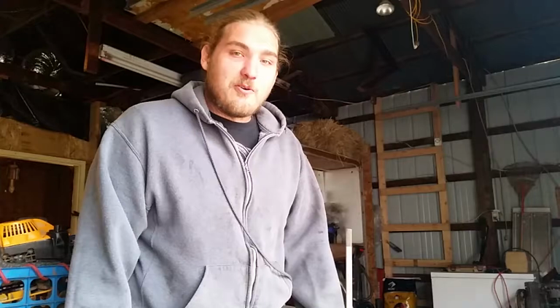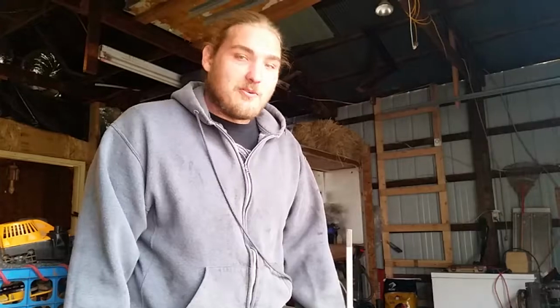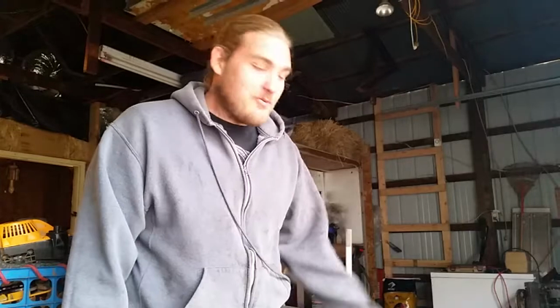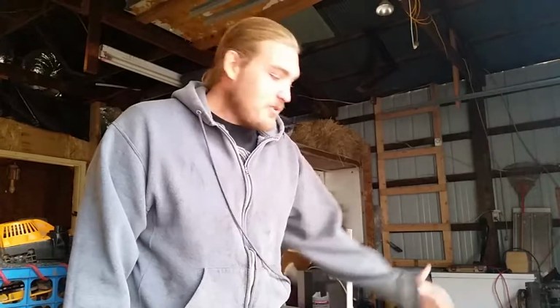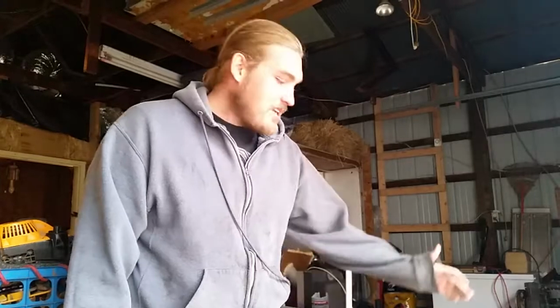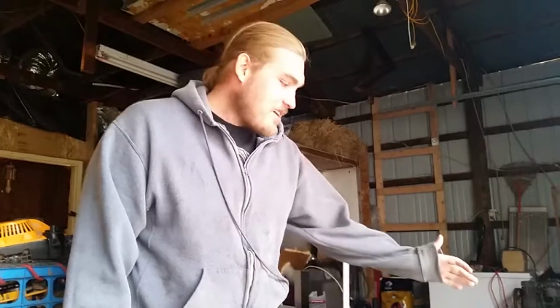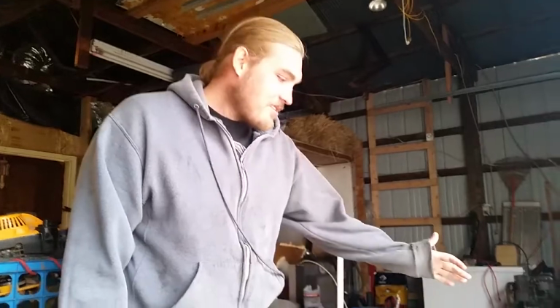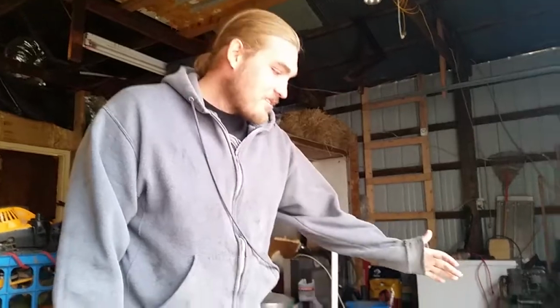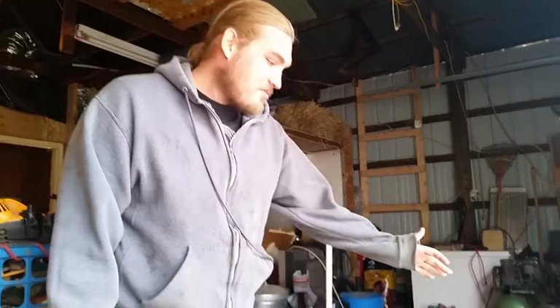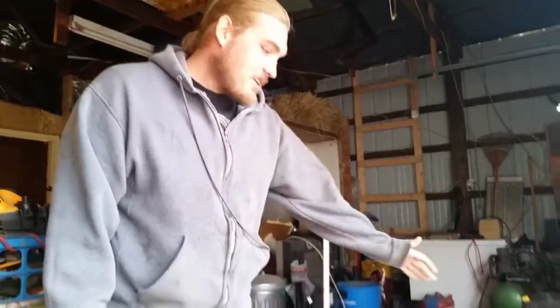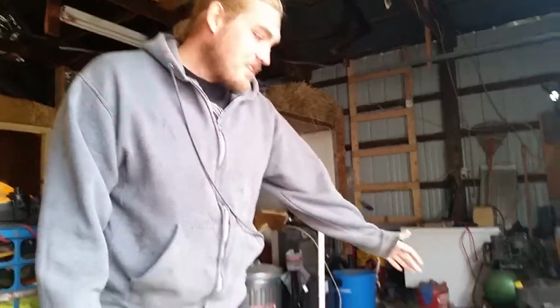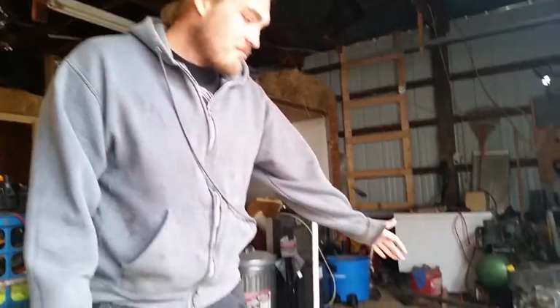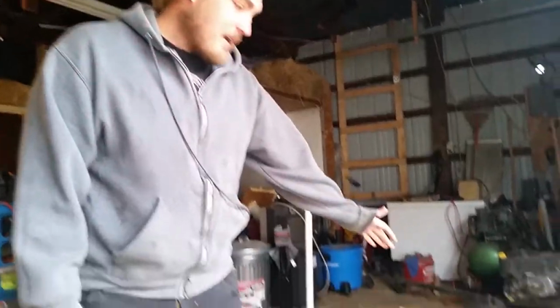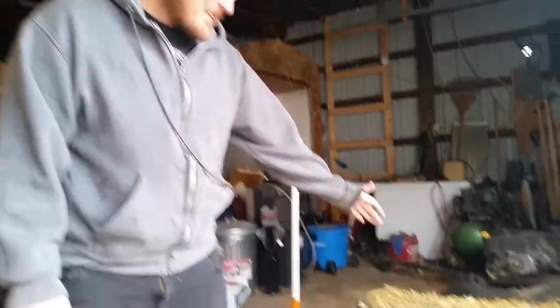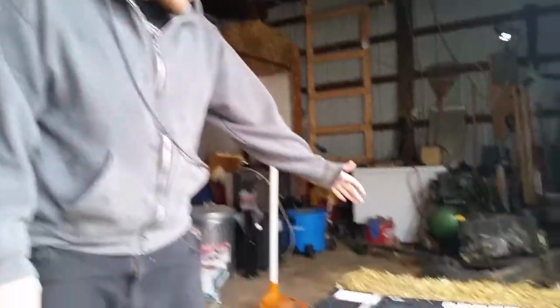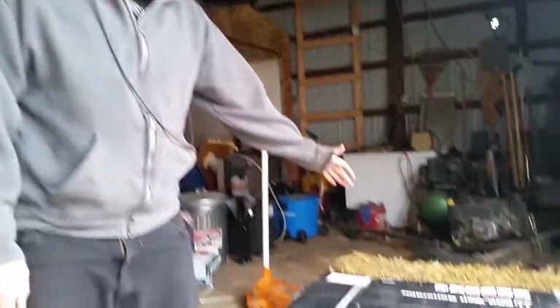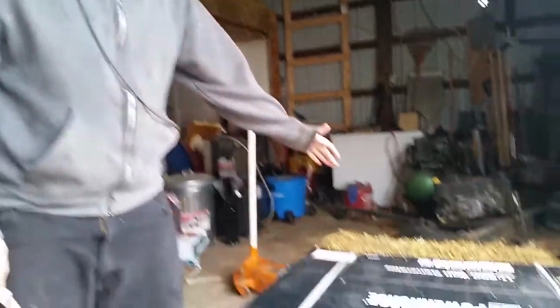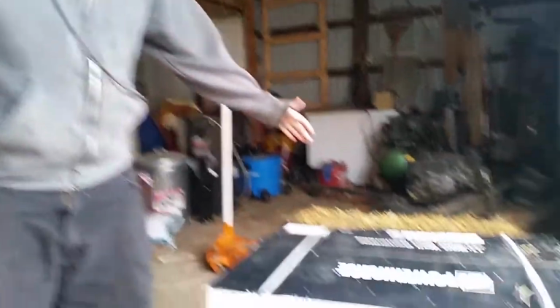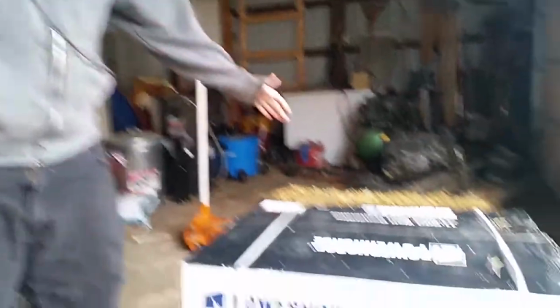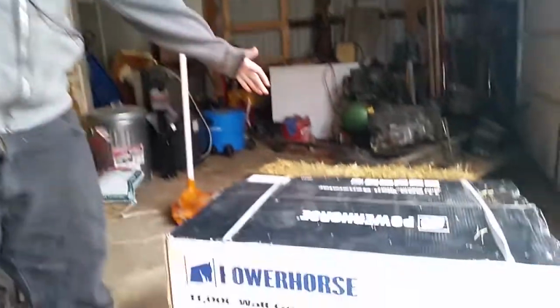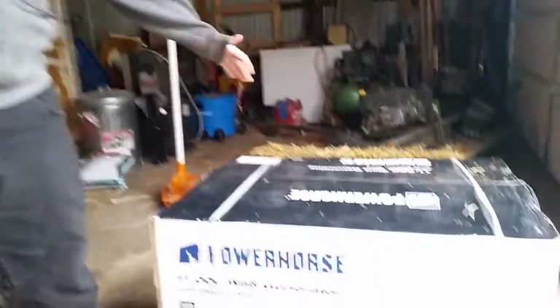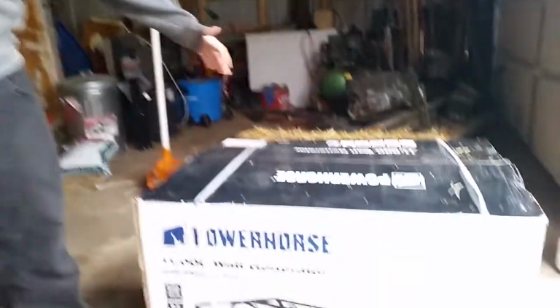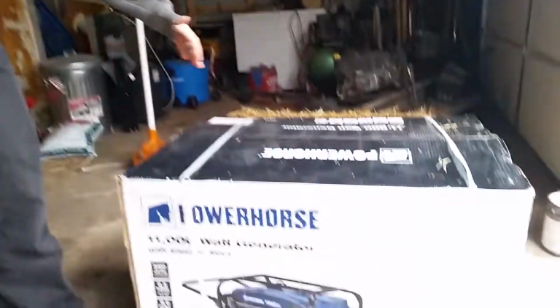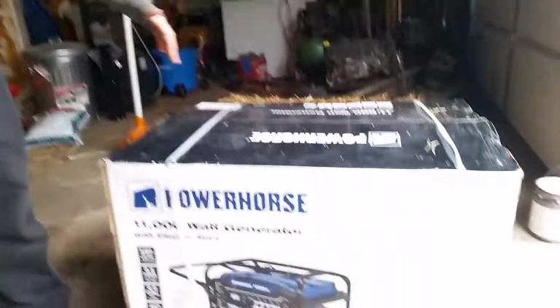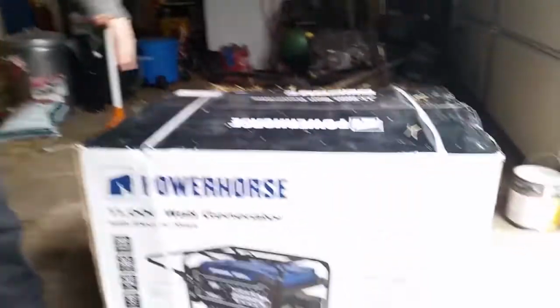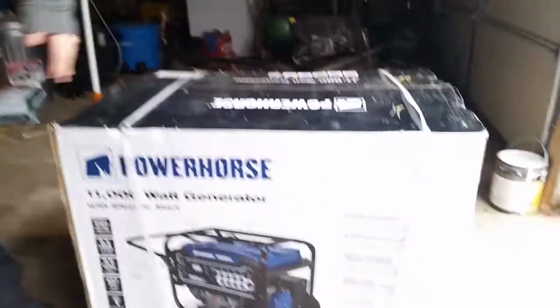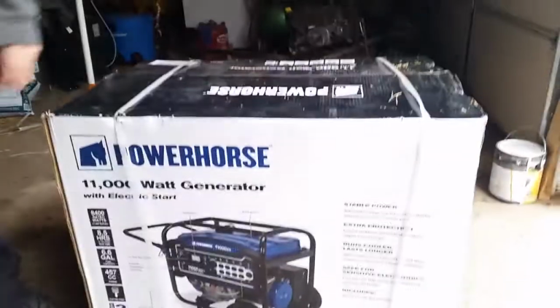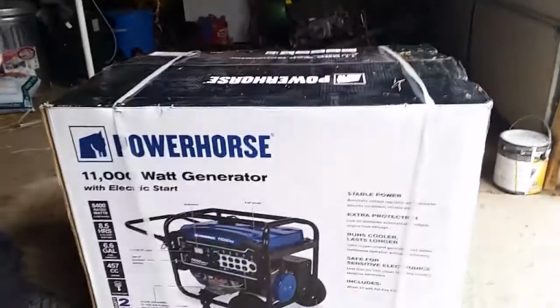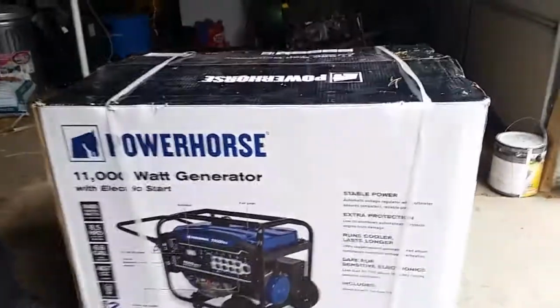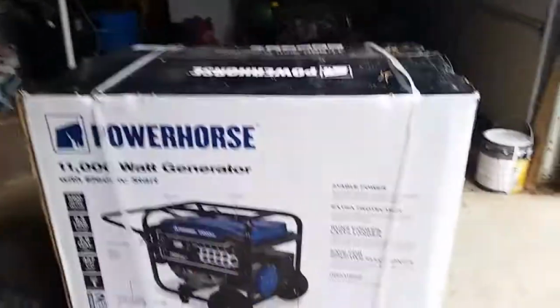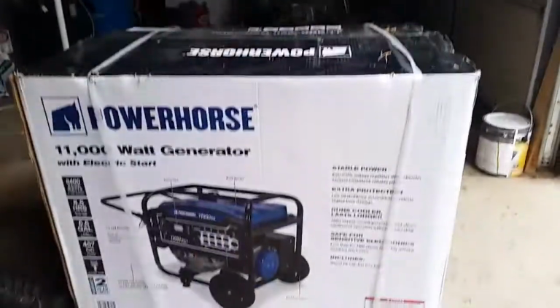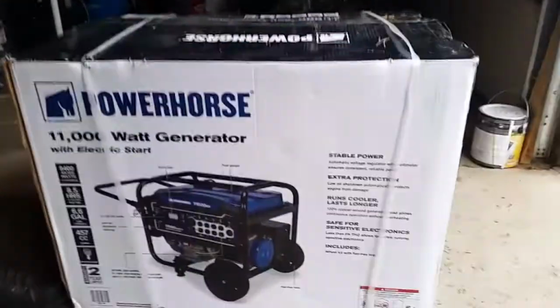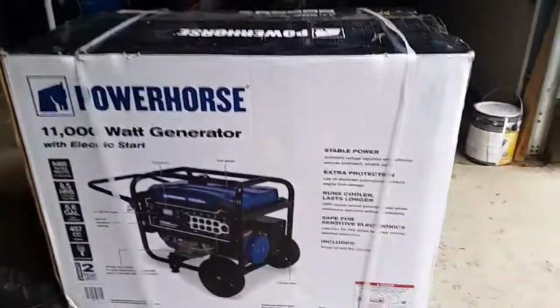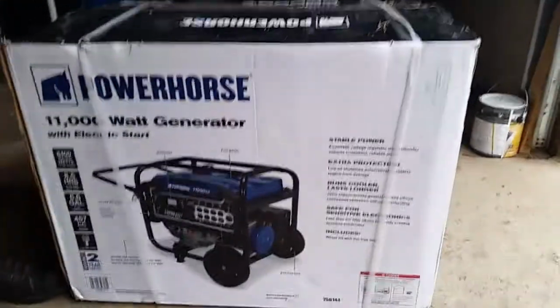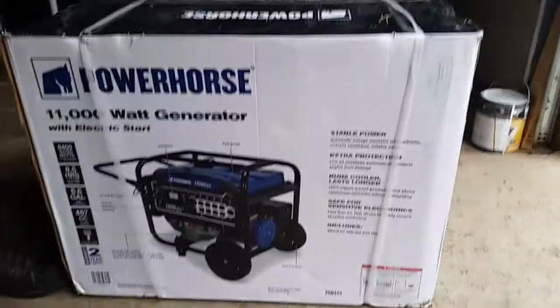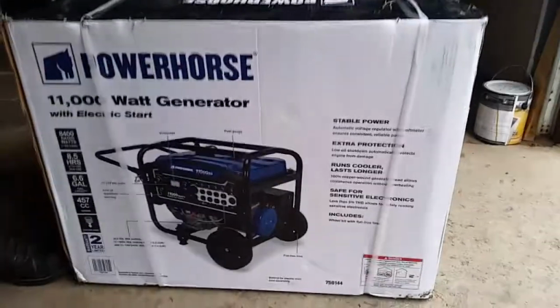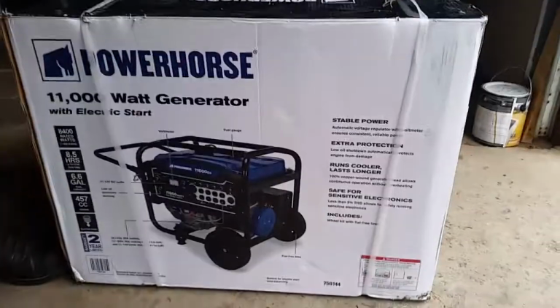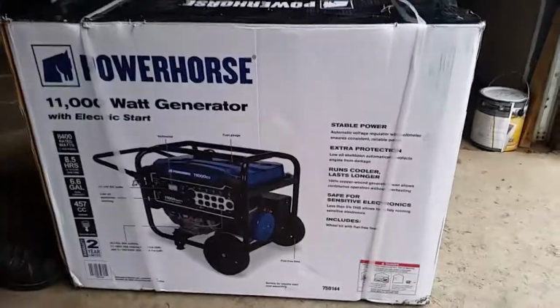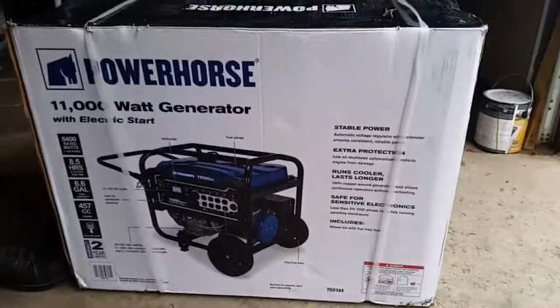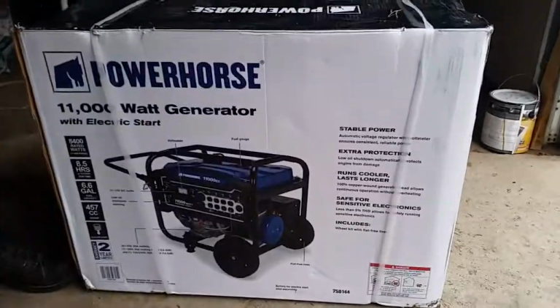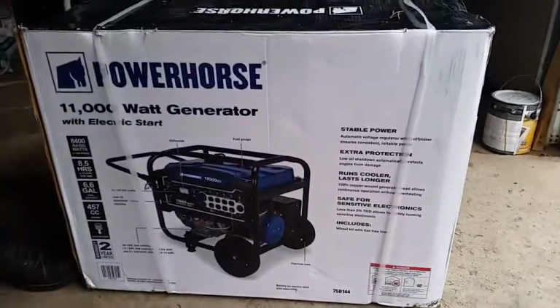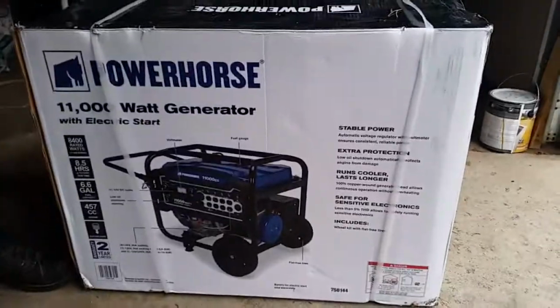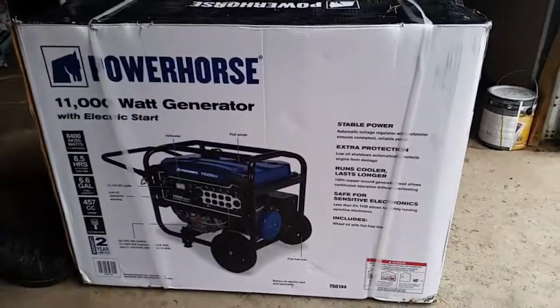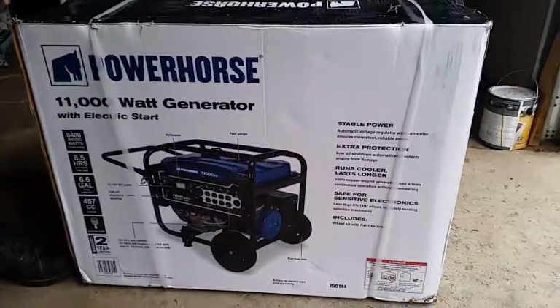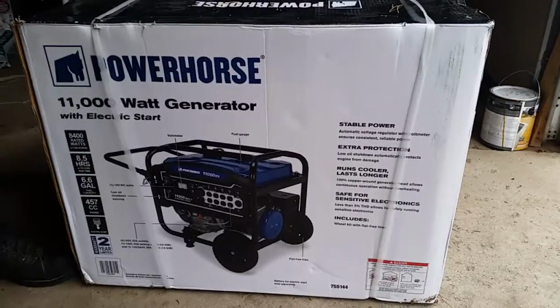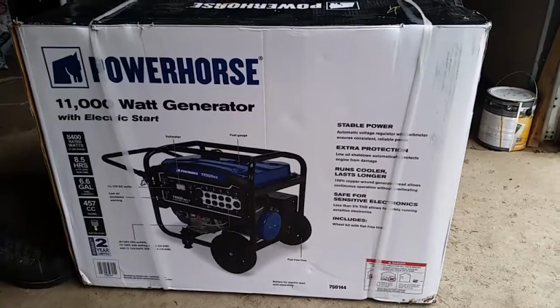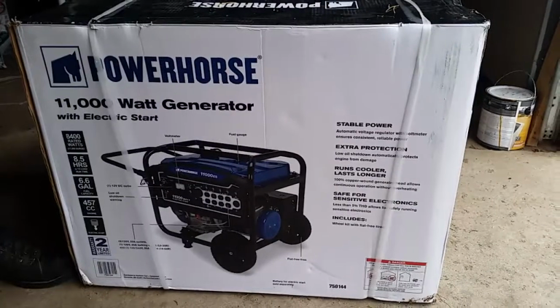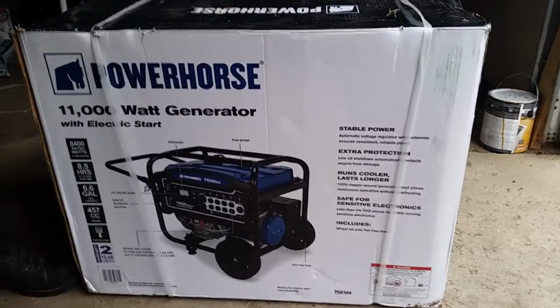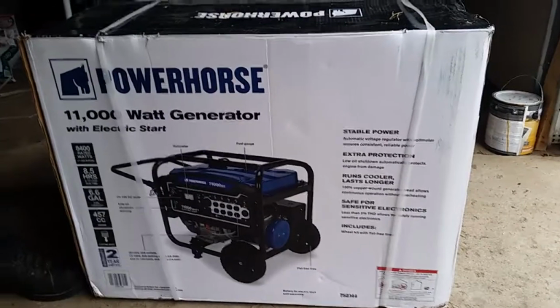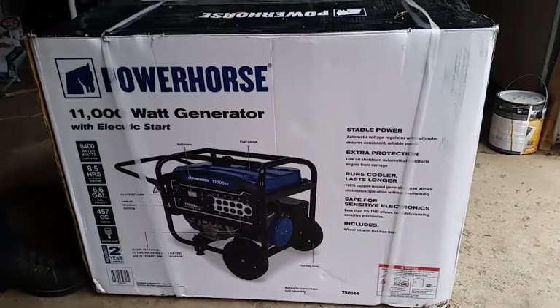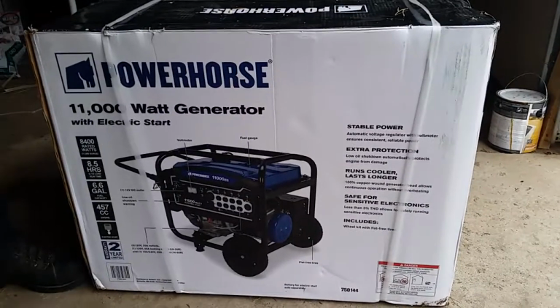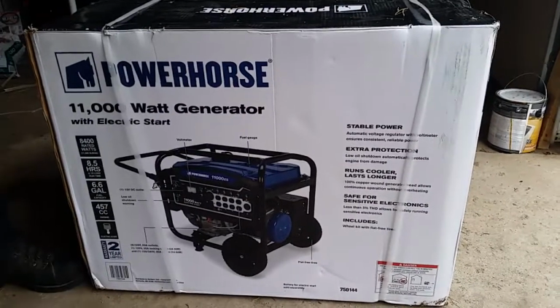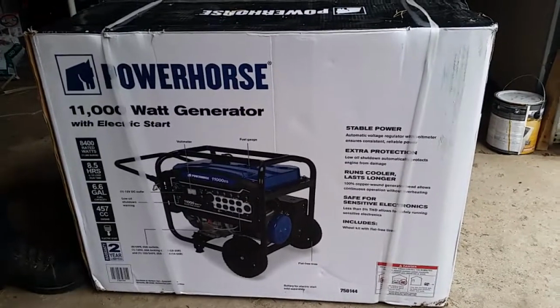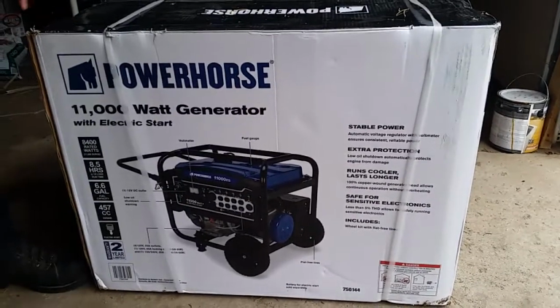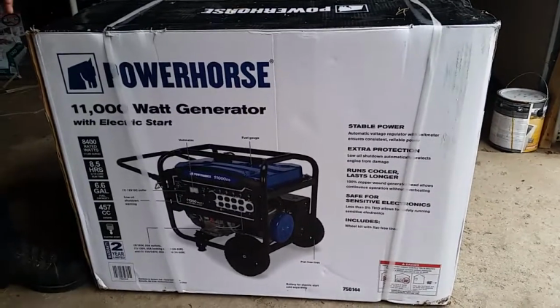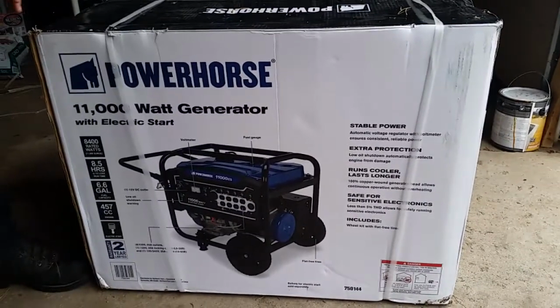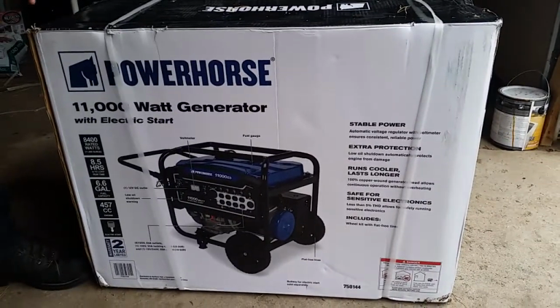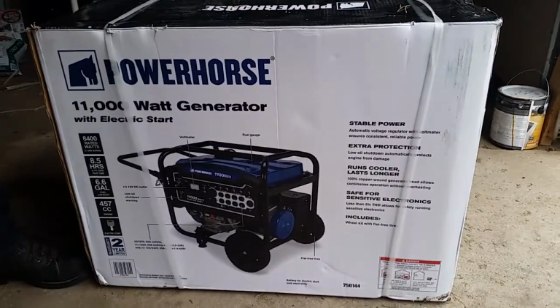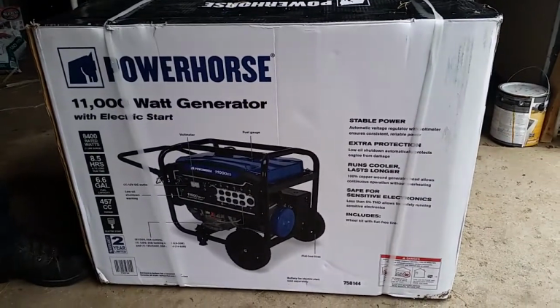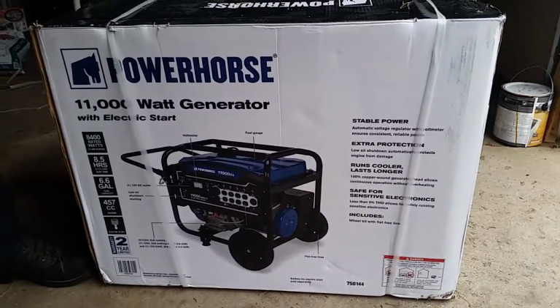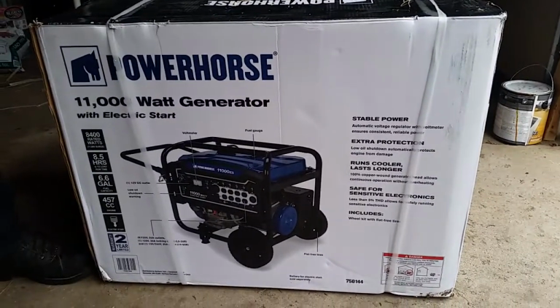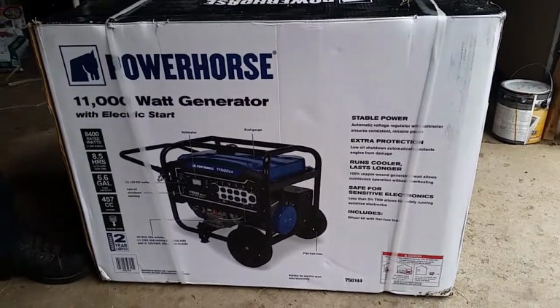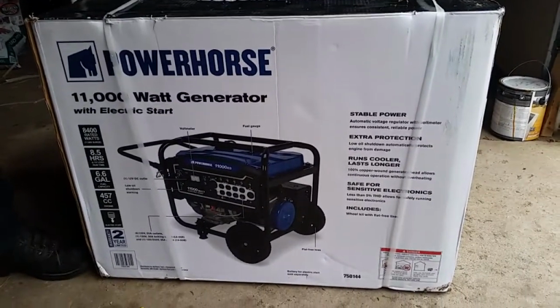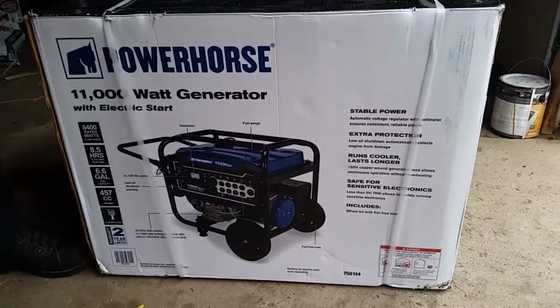We are going to be unboxing the Power Horse 11,000 Watt Generator with Electric Start.